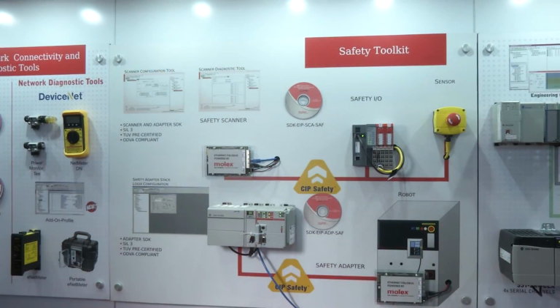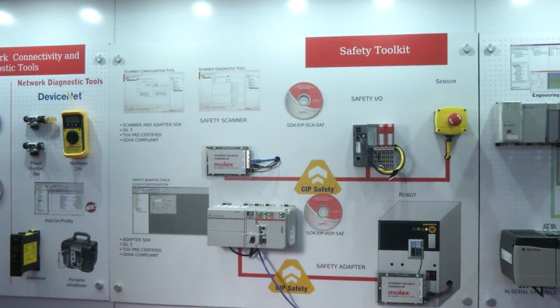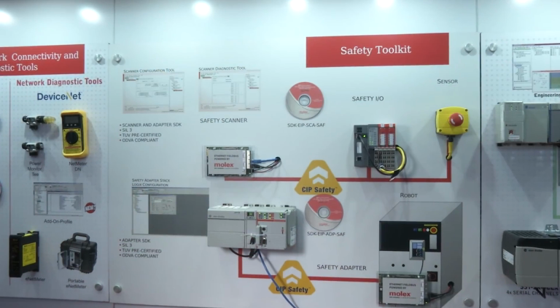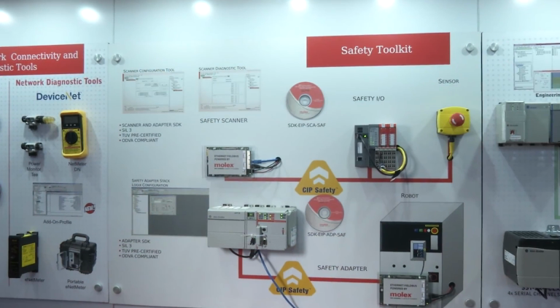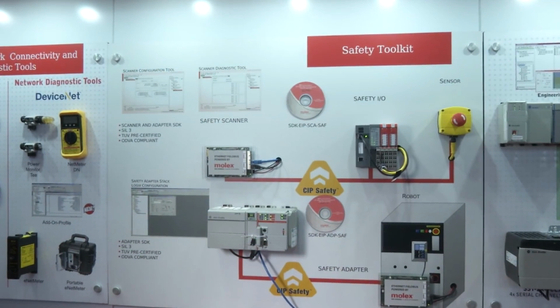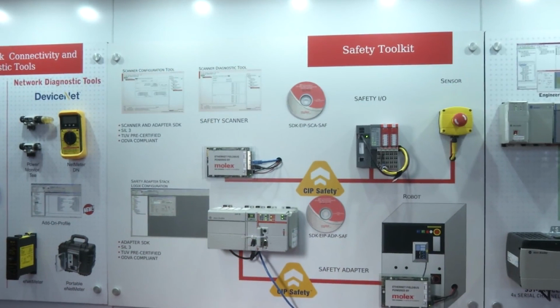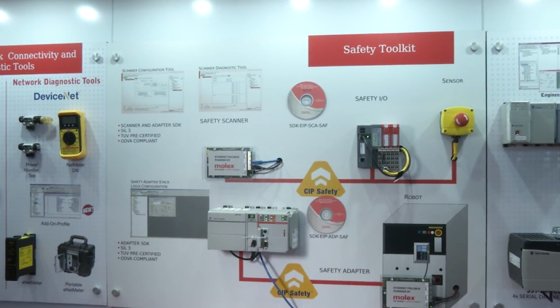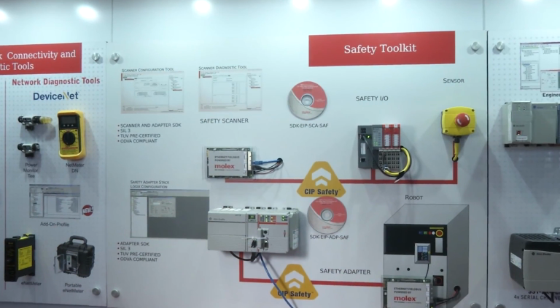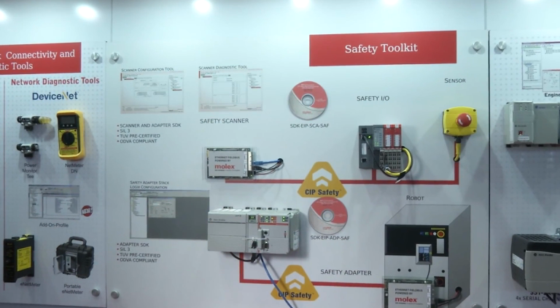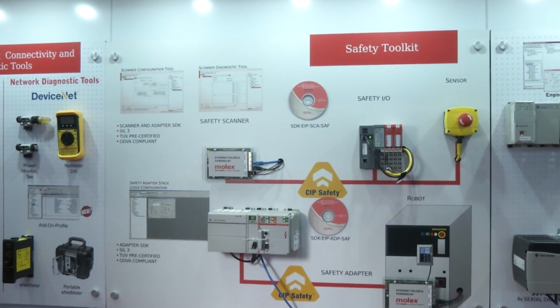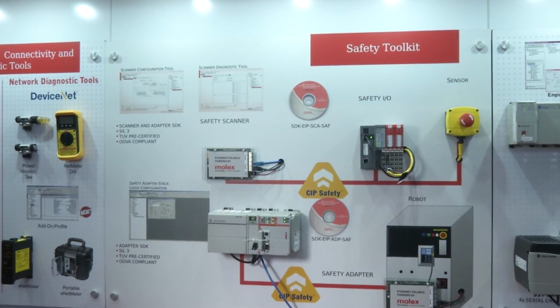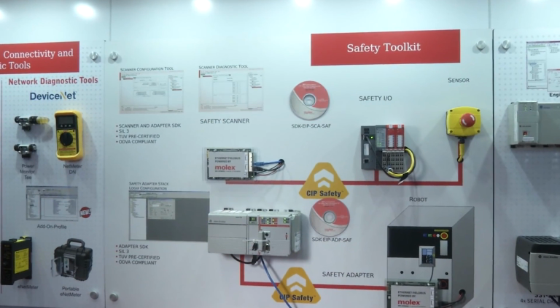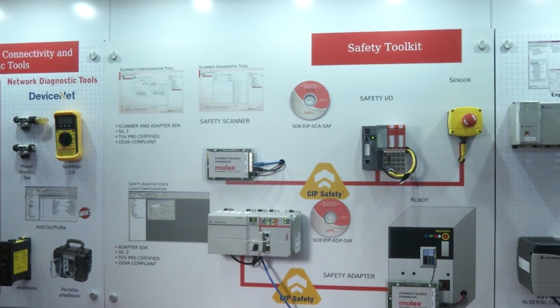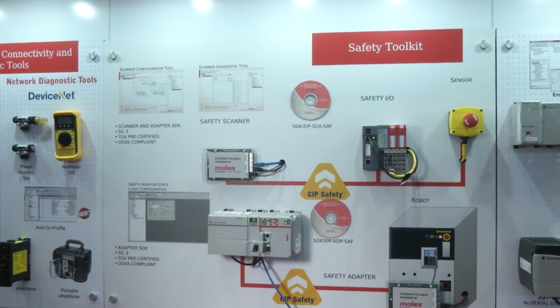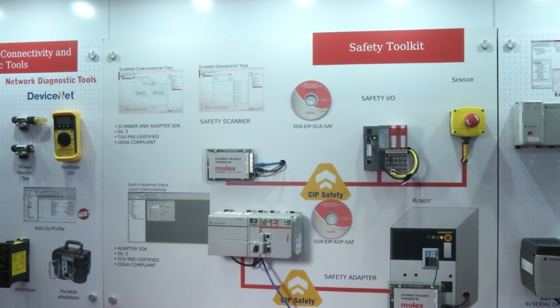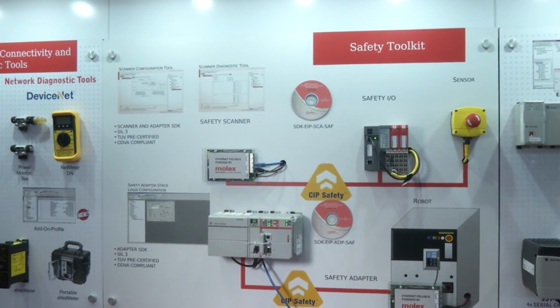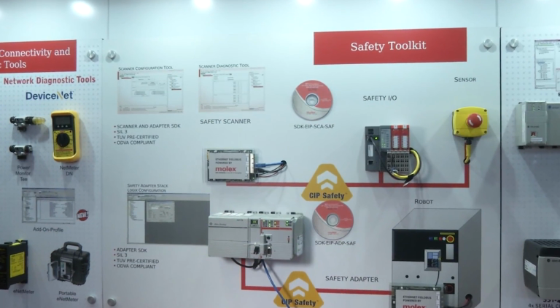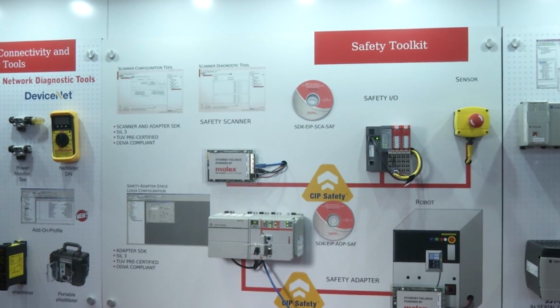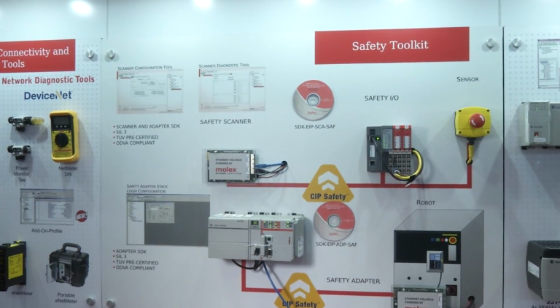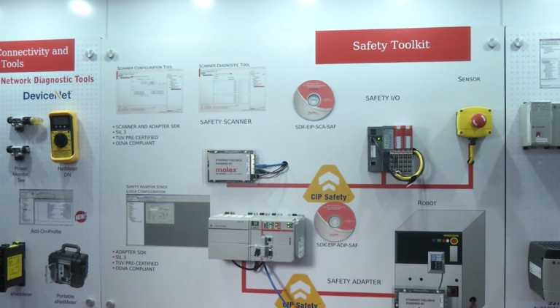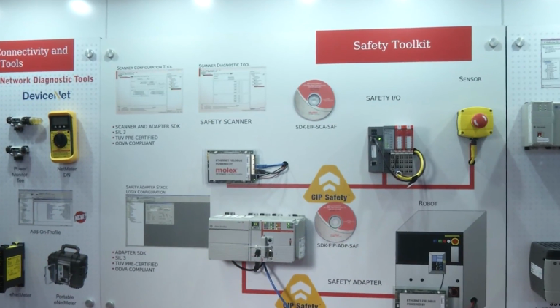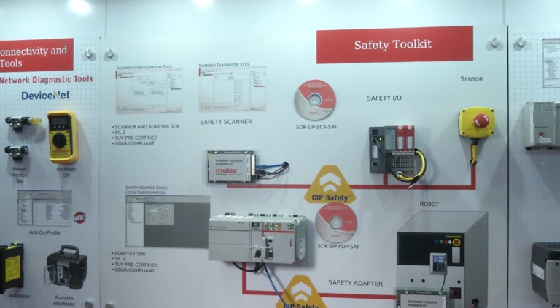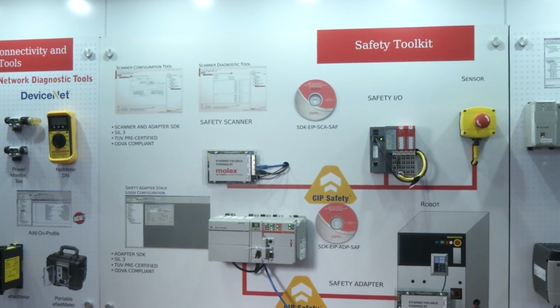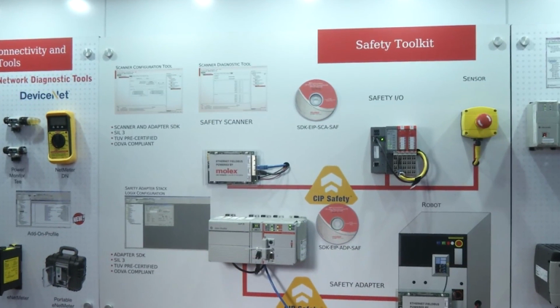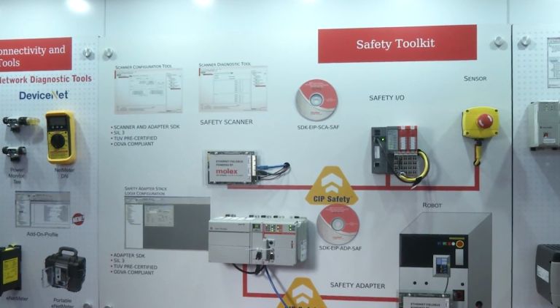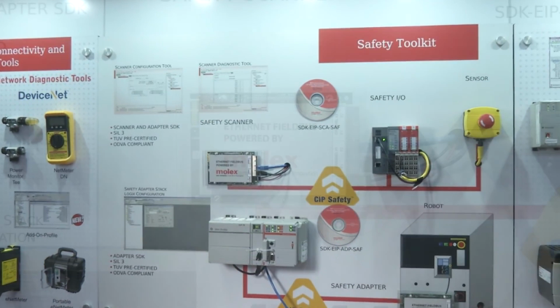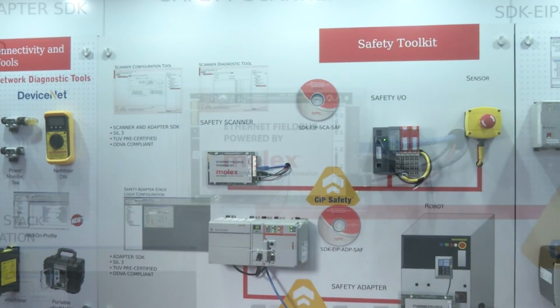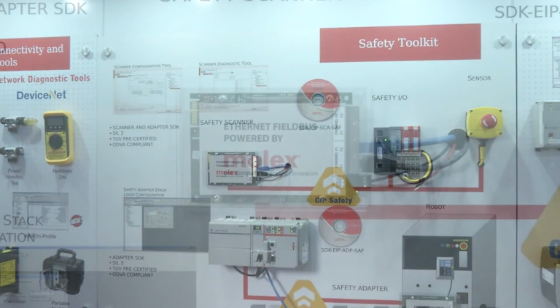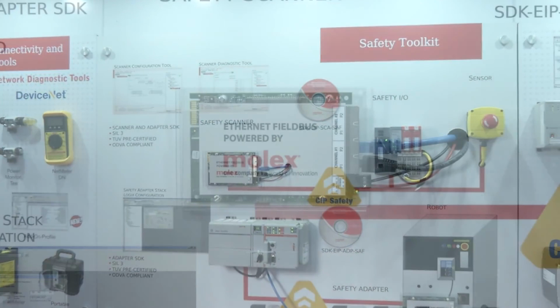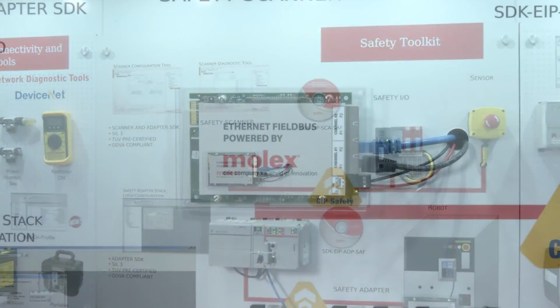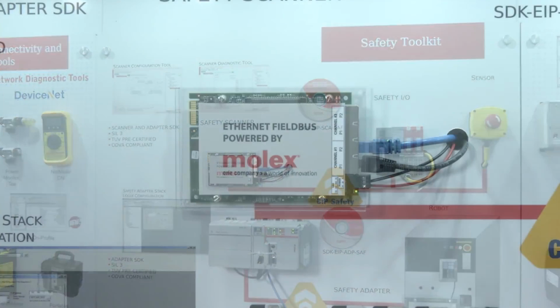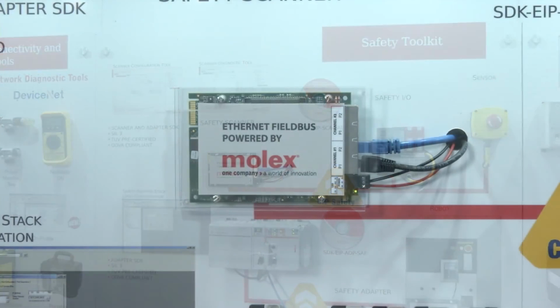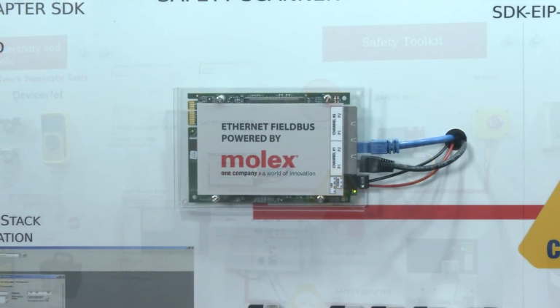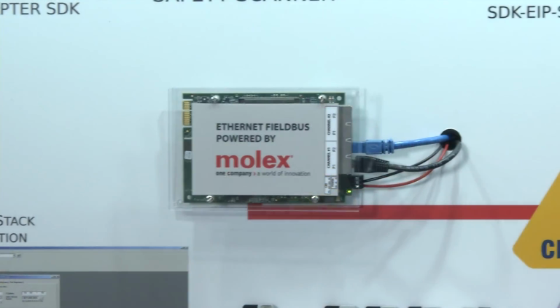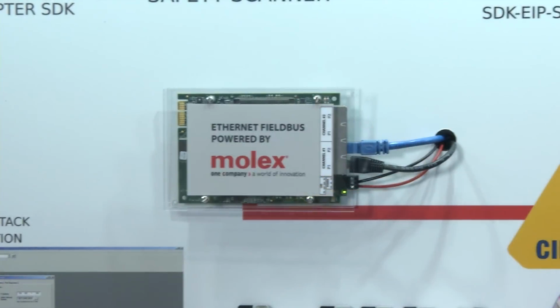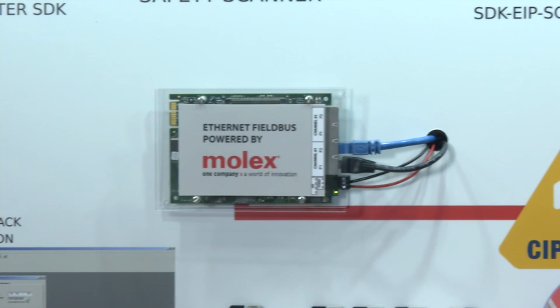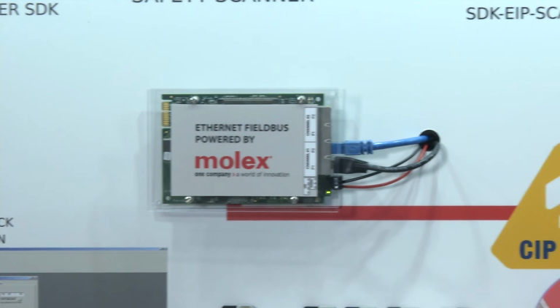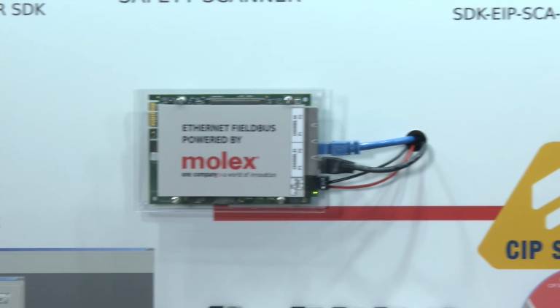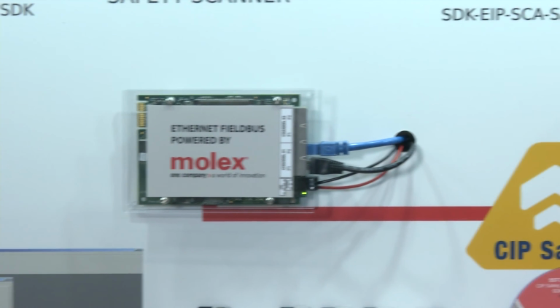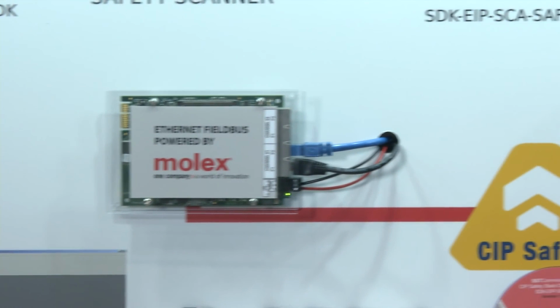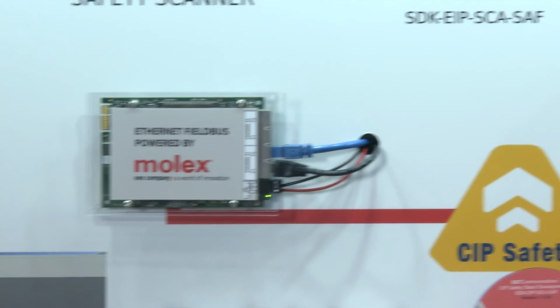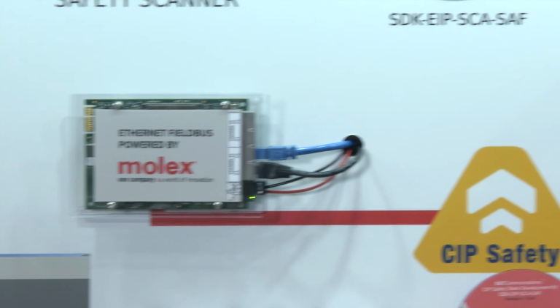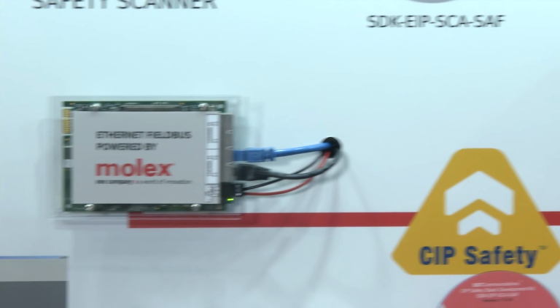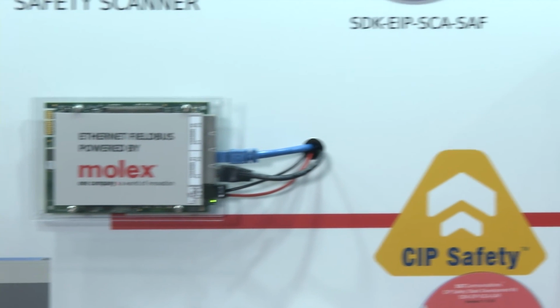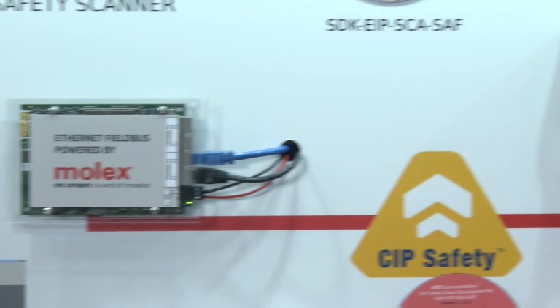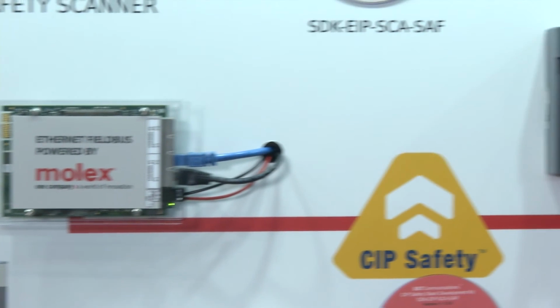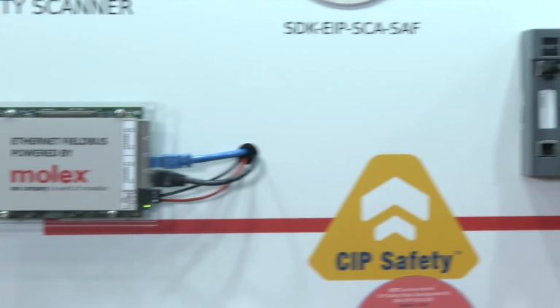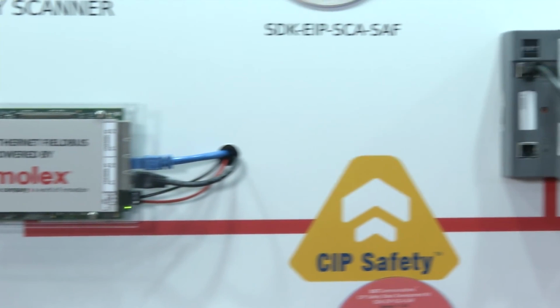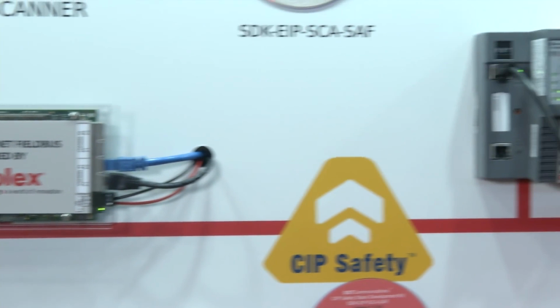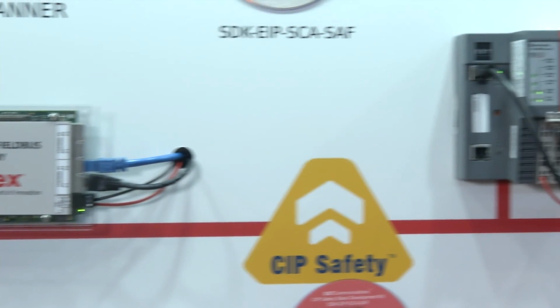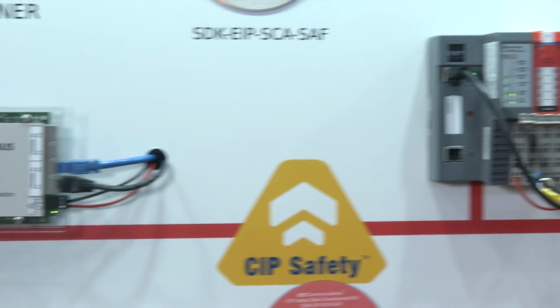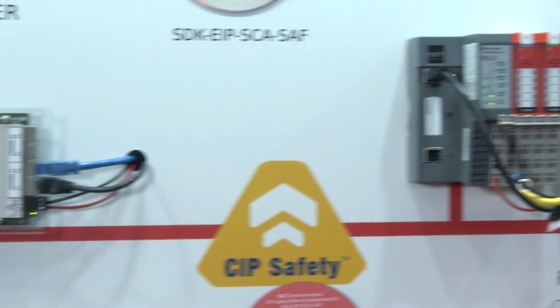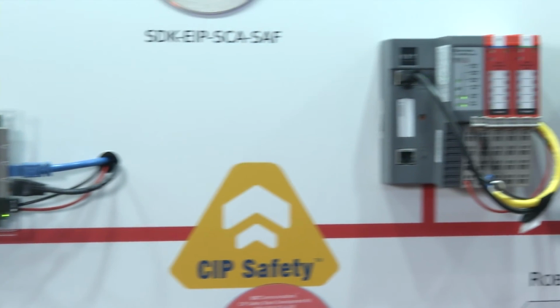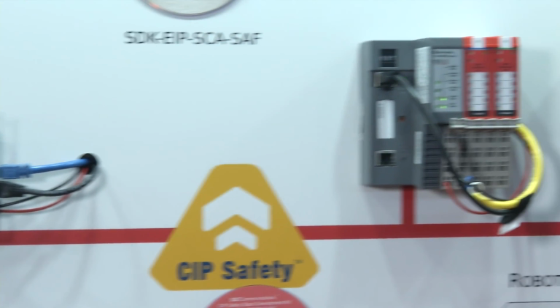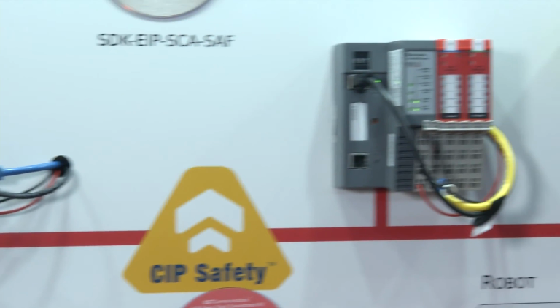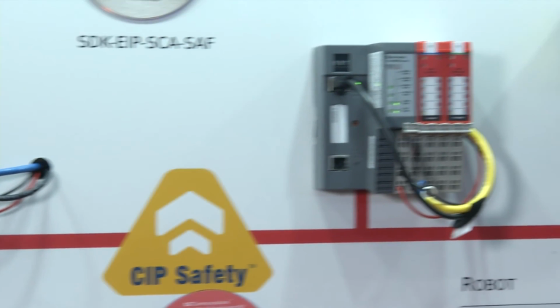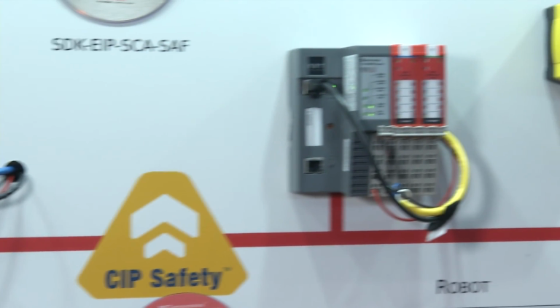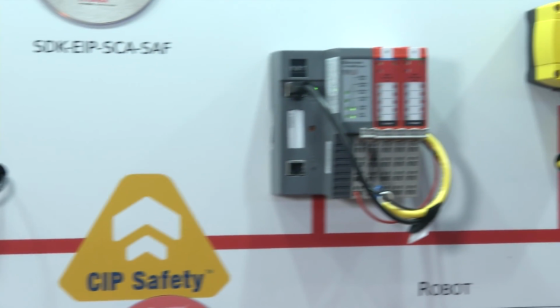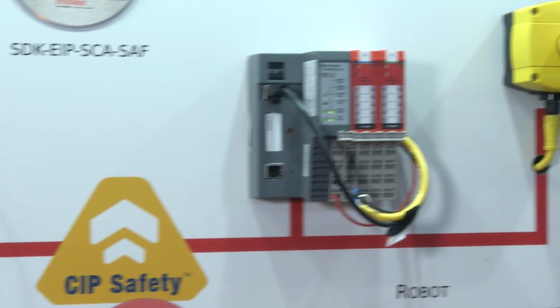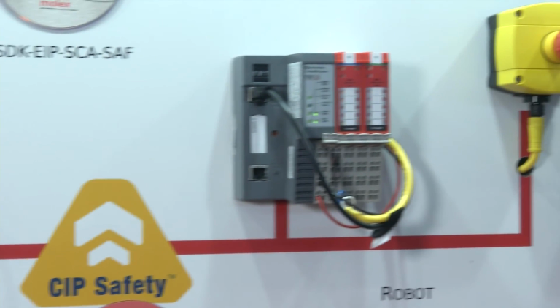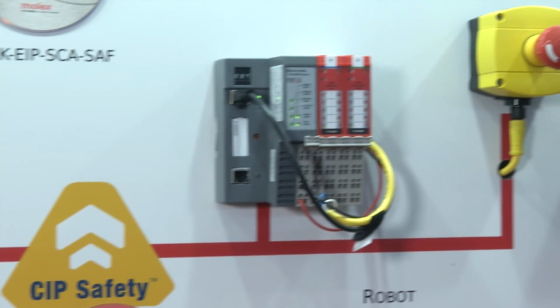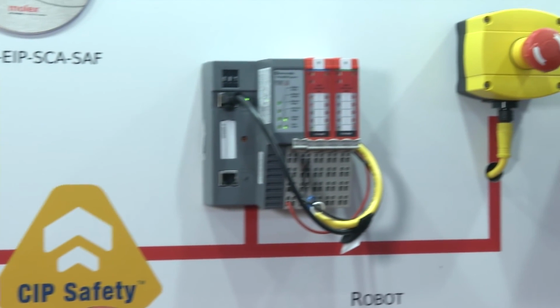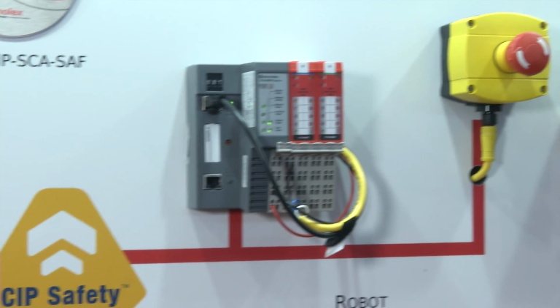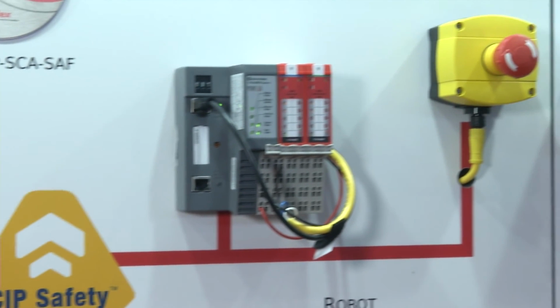What we have on our demo board here is a CompactLogix safety controller where people are talking to our SIP Safety Stack over EtherNet/IP.